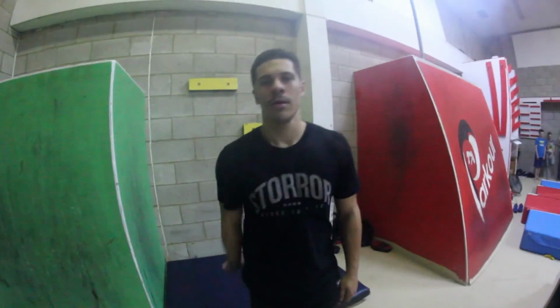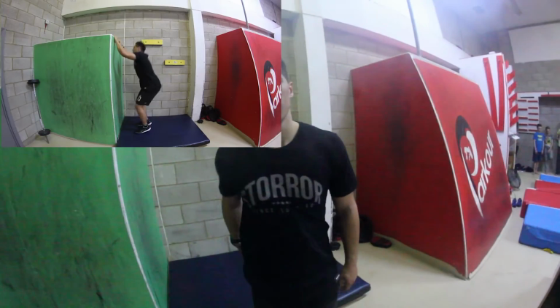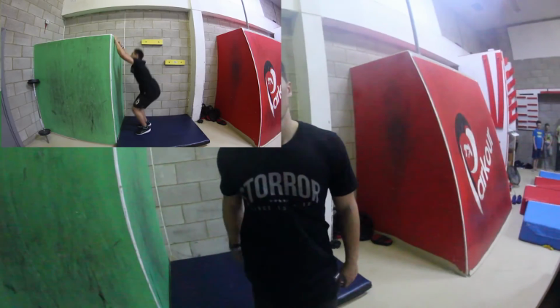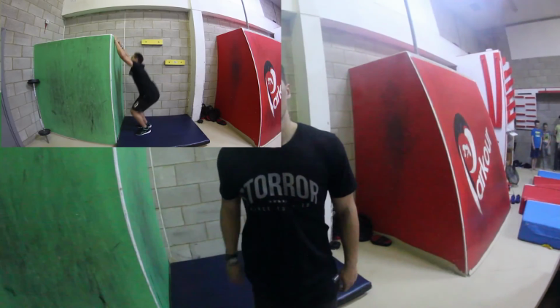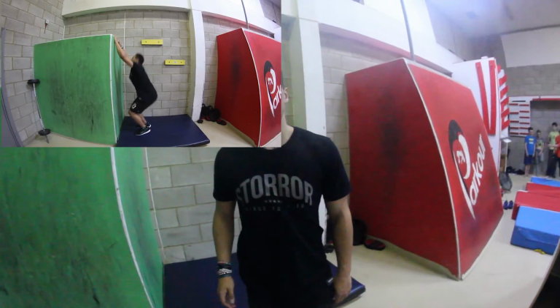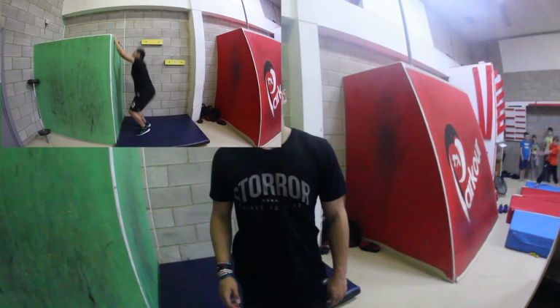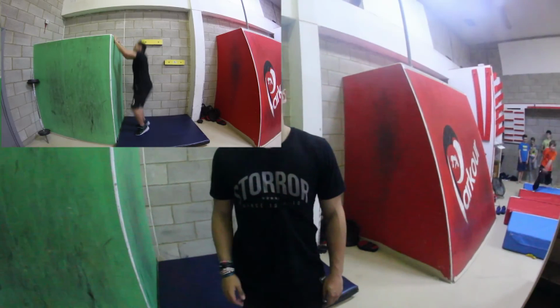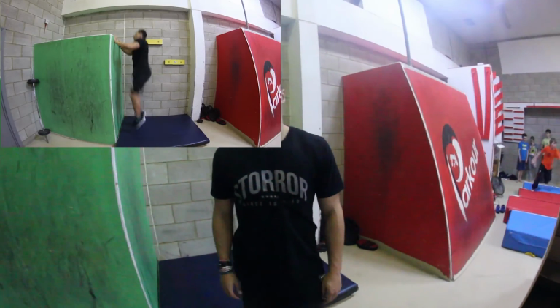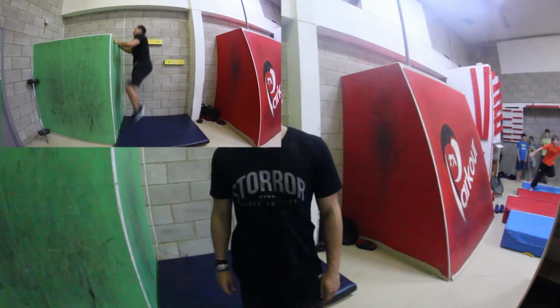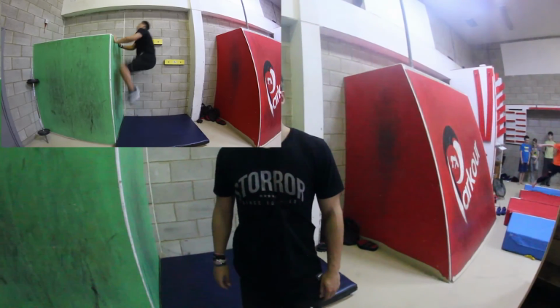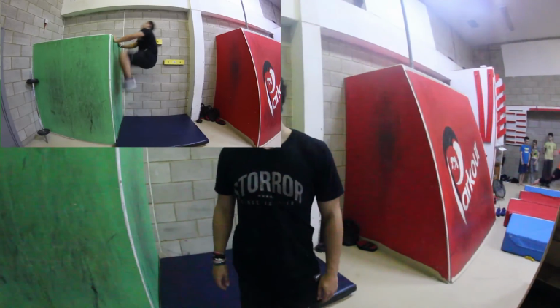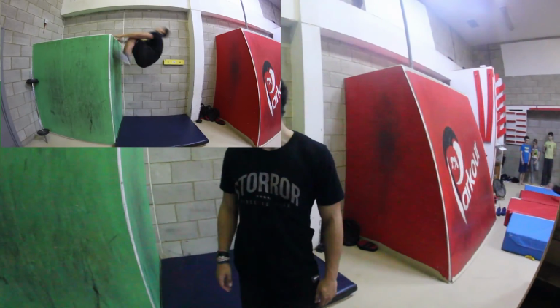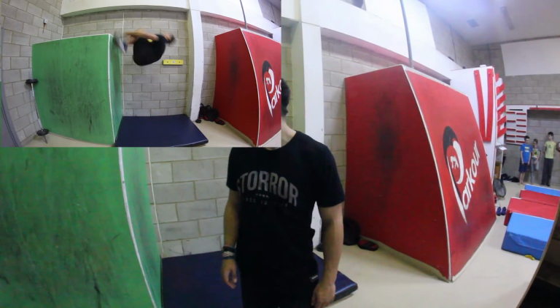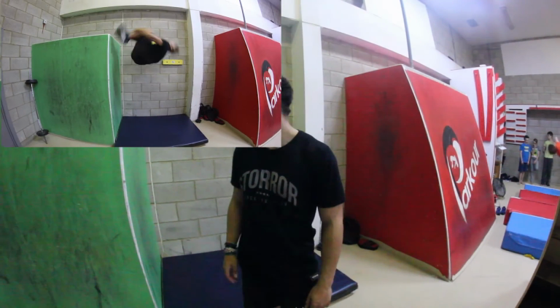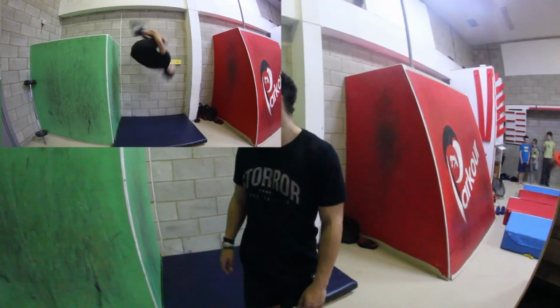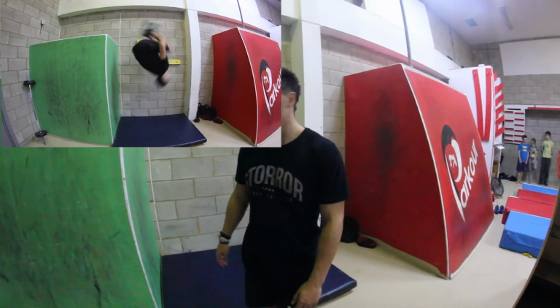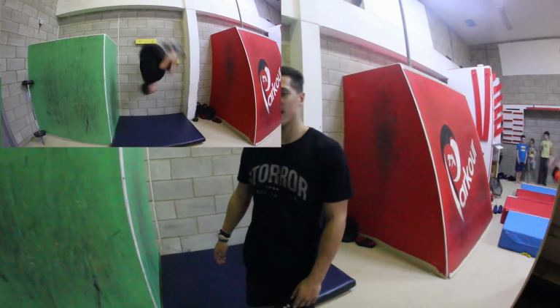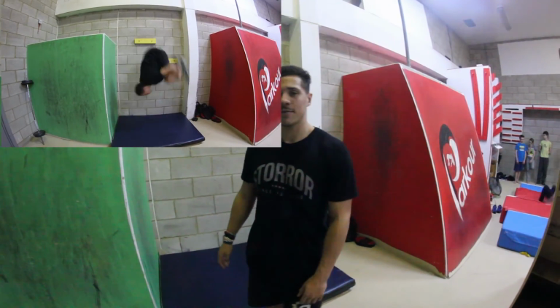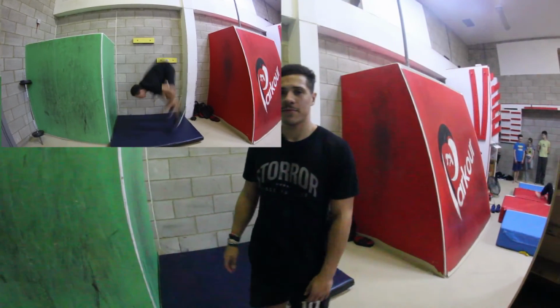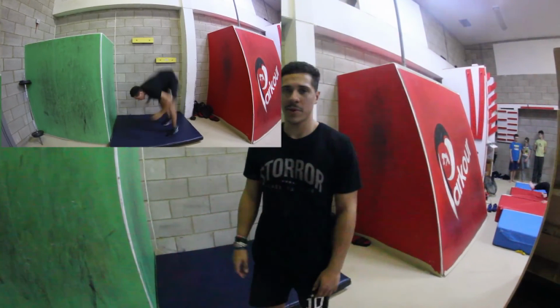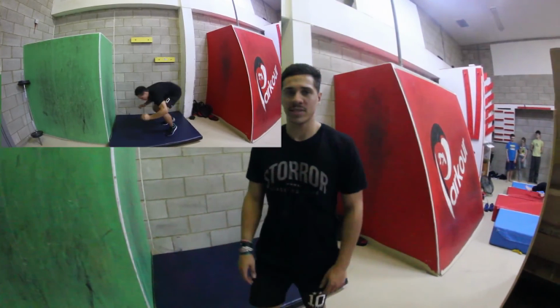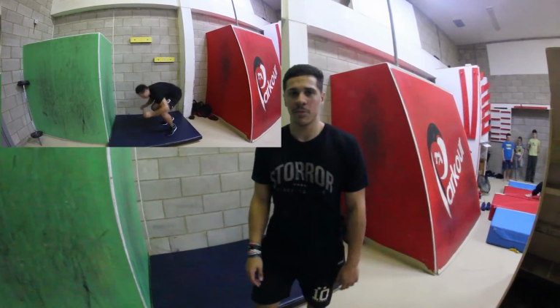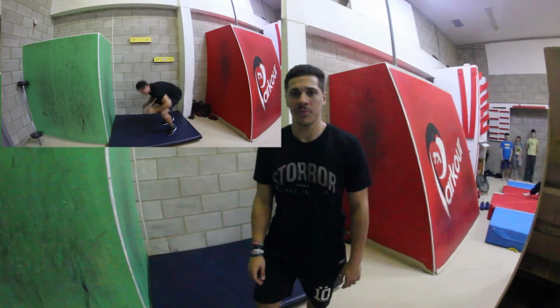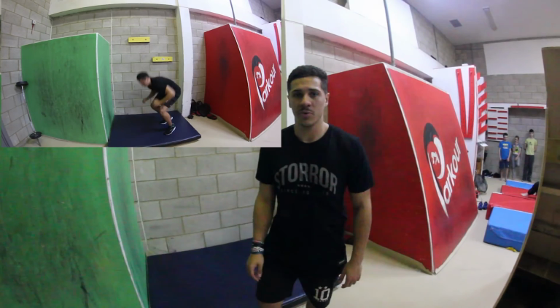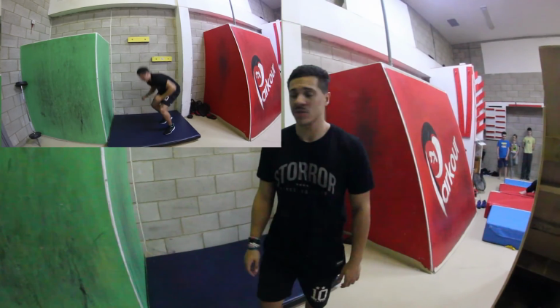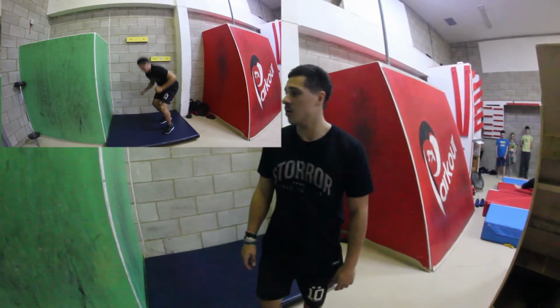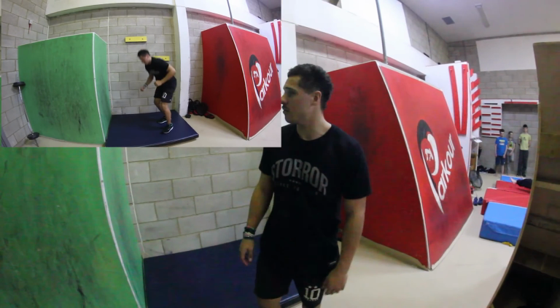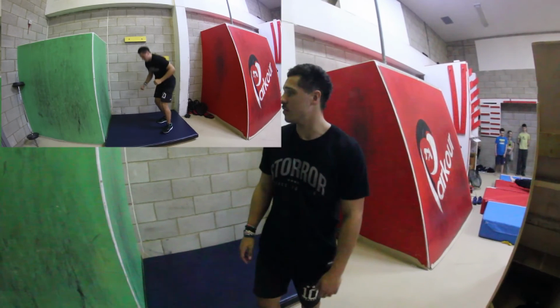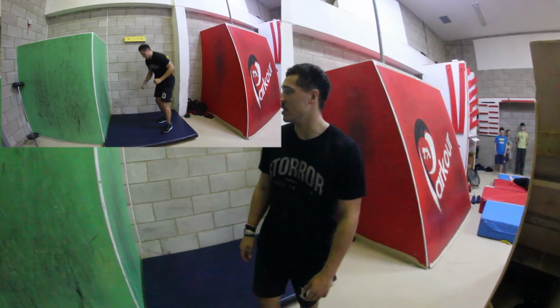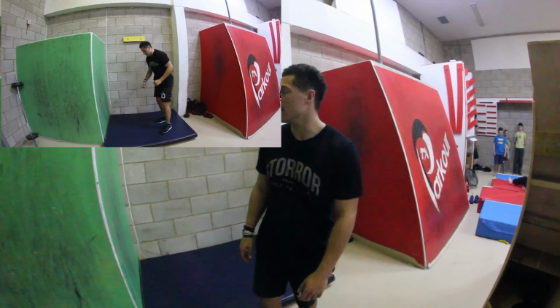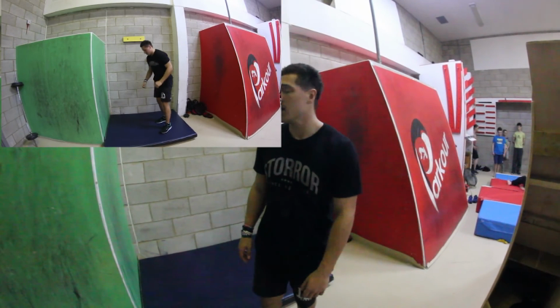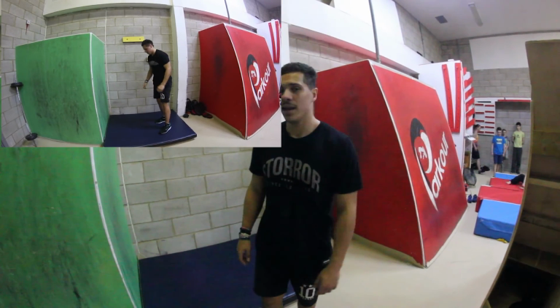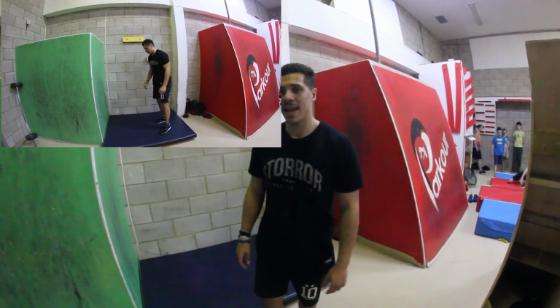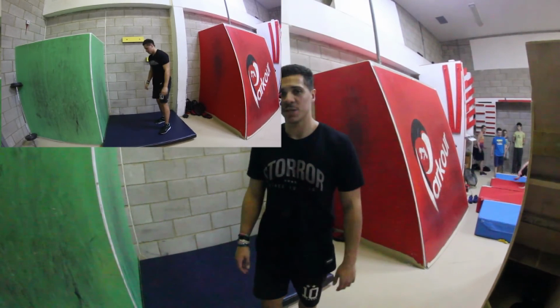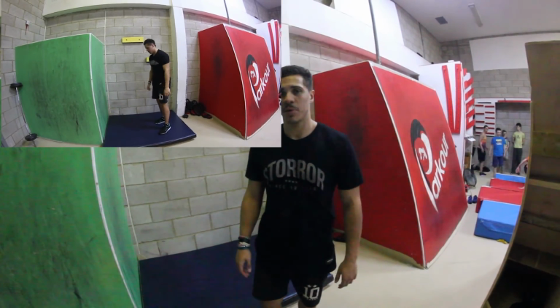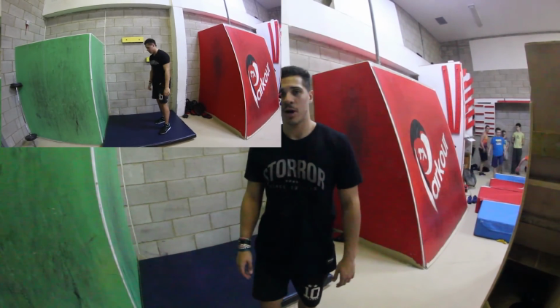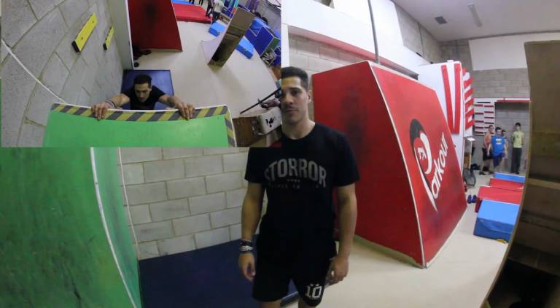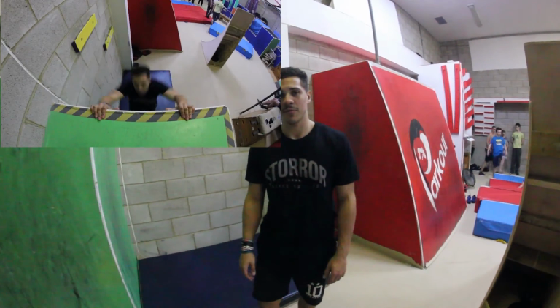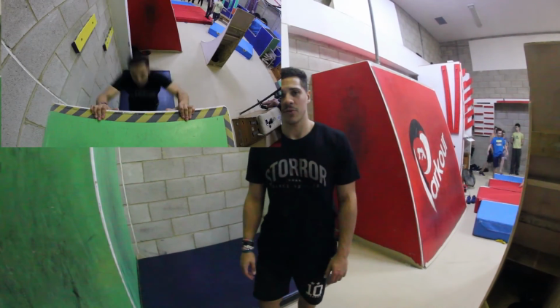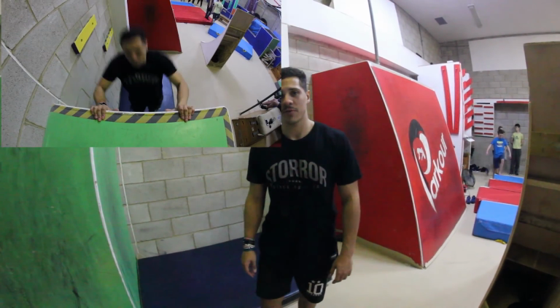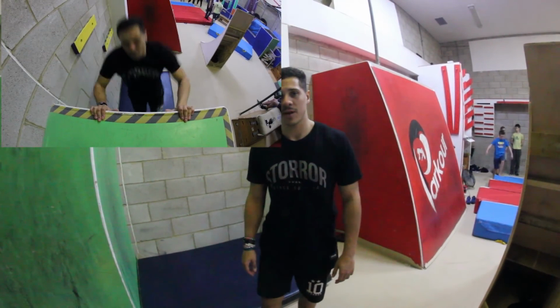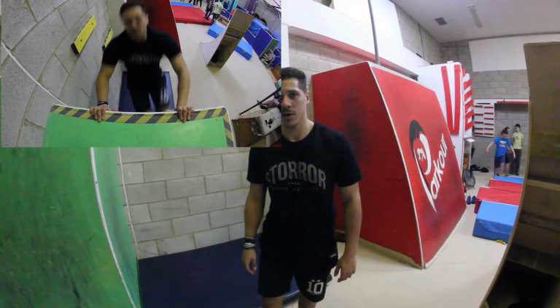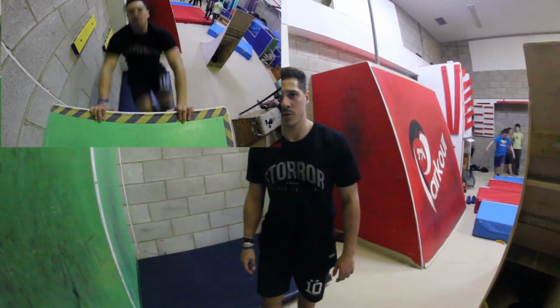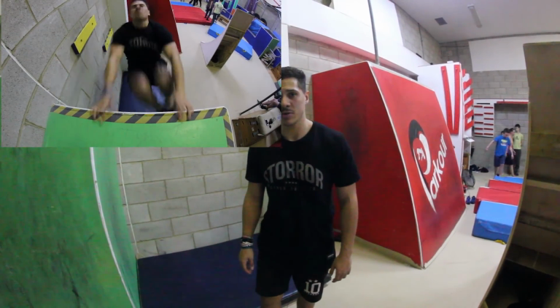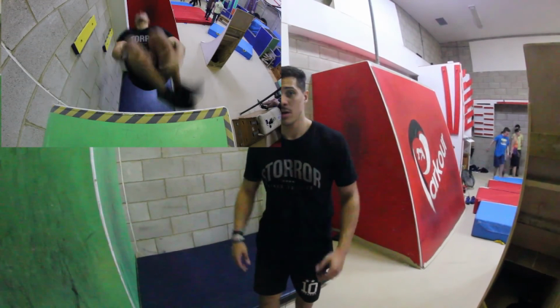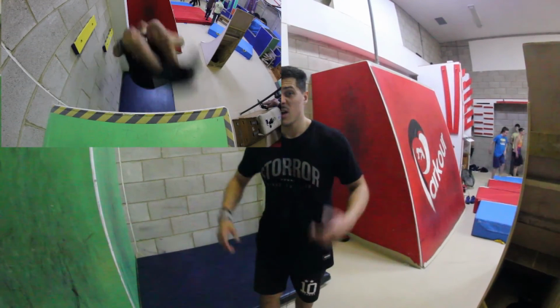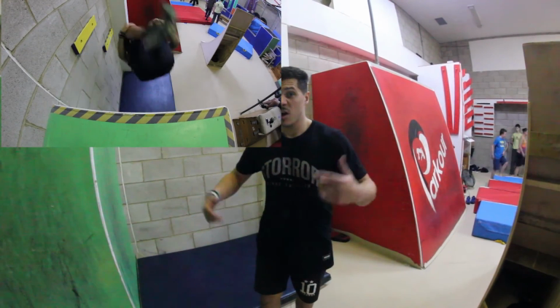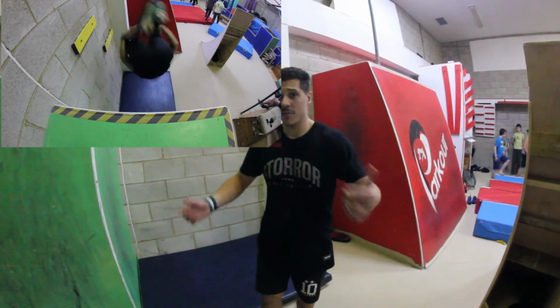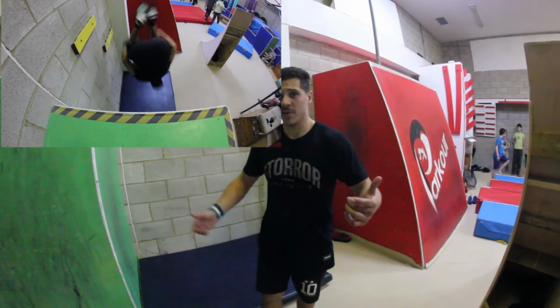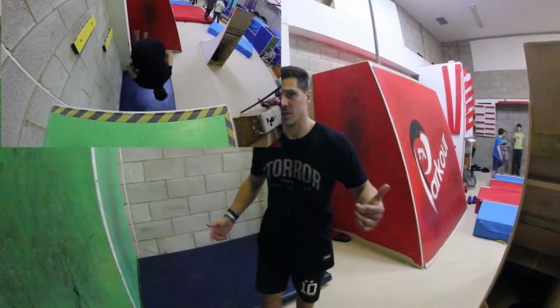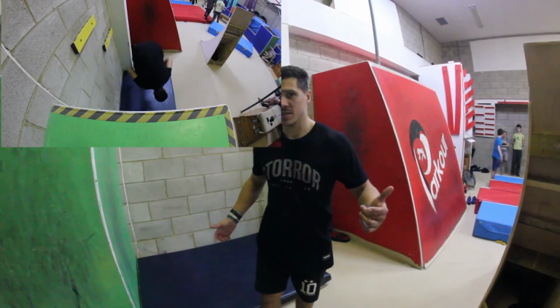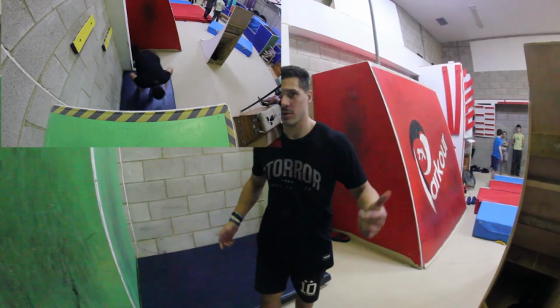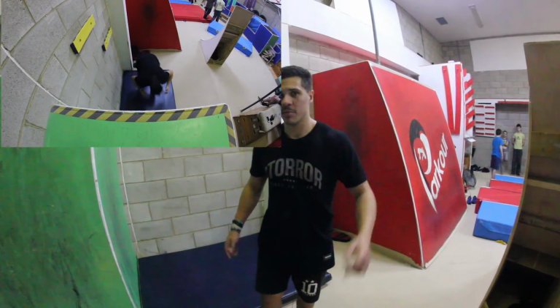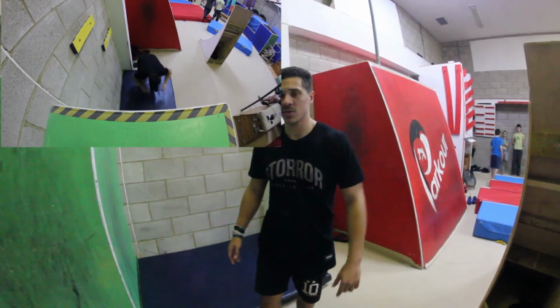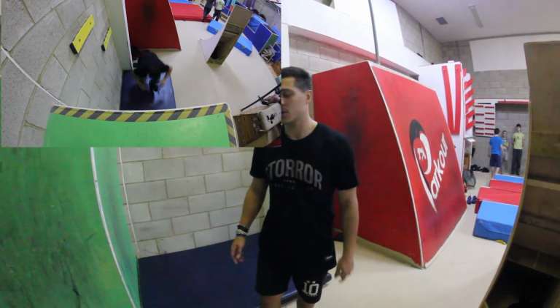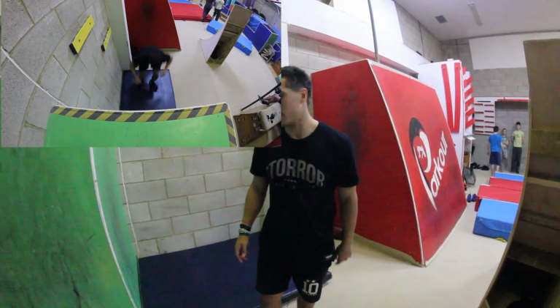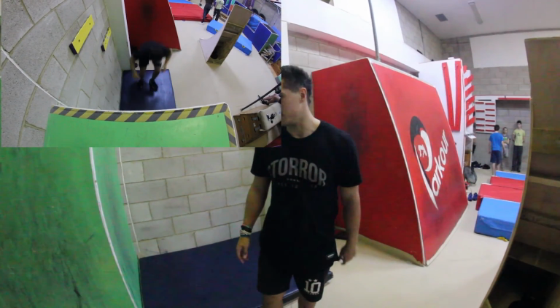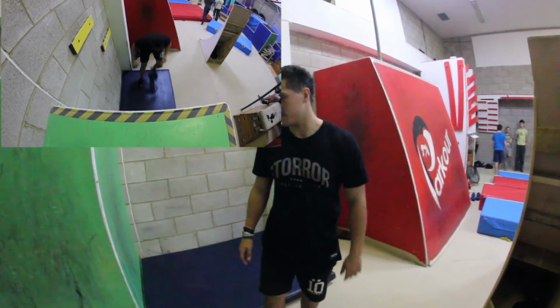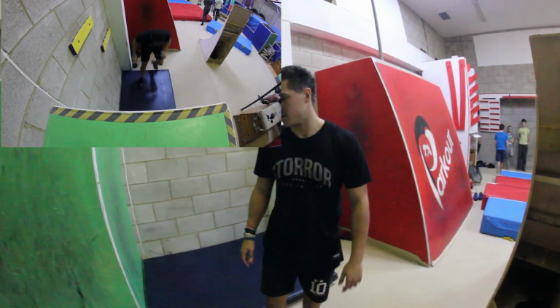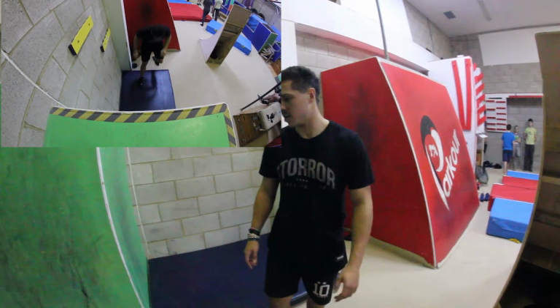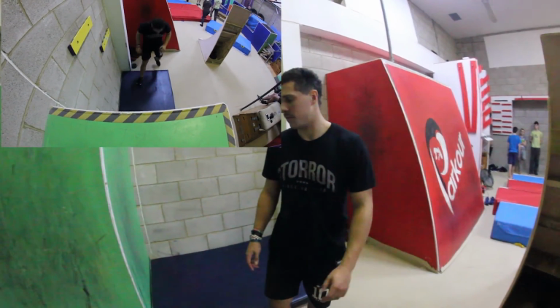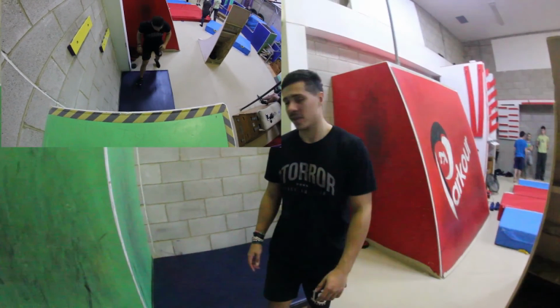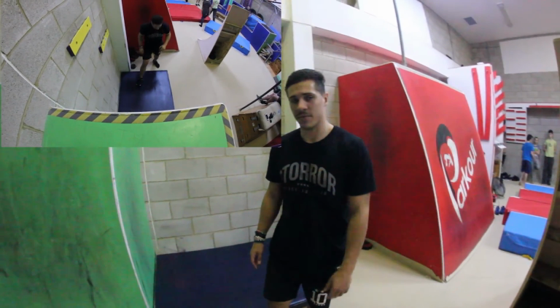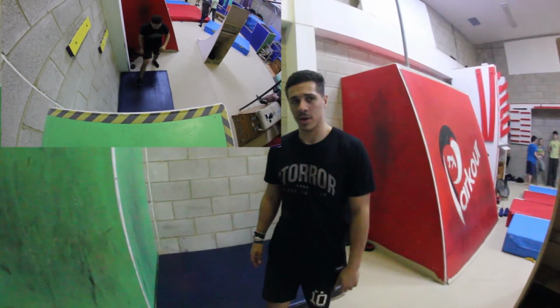There are a few examples of the ledge palm from a few different angles — hopefully you can see what I've been talking about in the first half of this video.